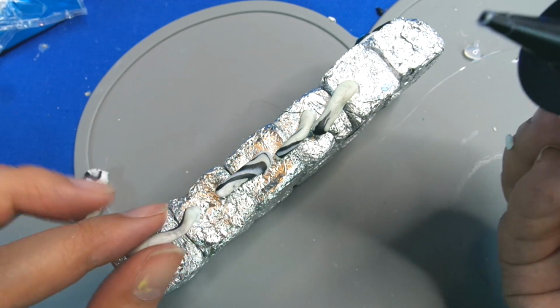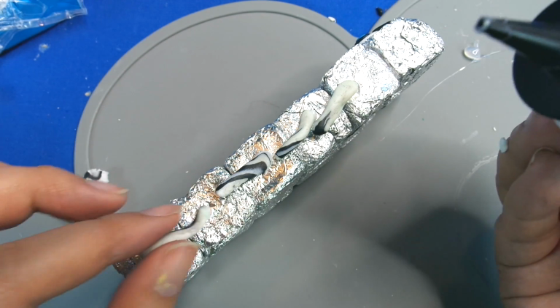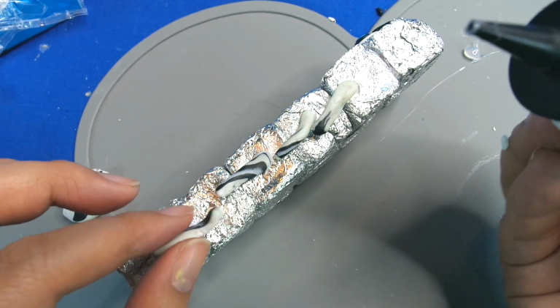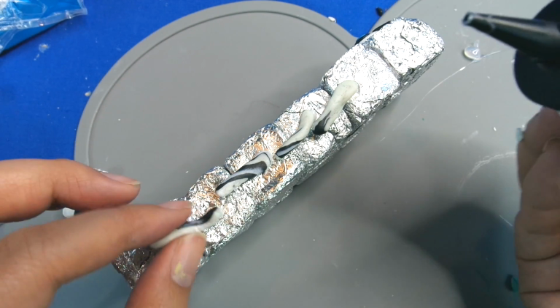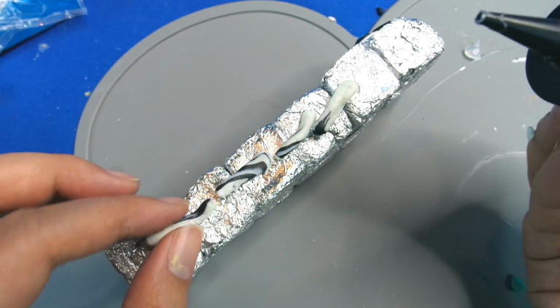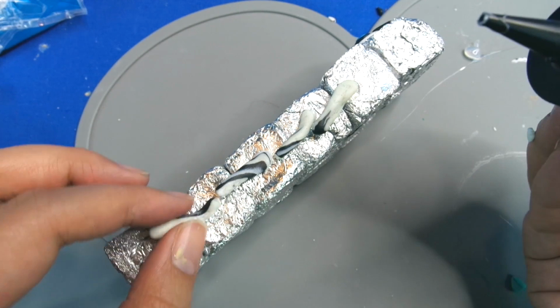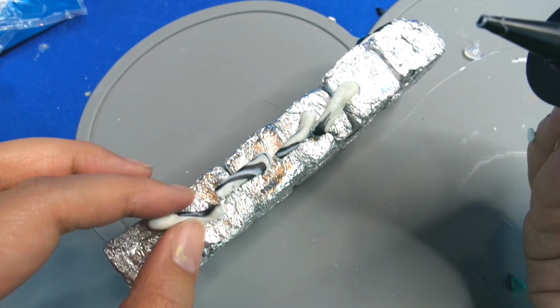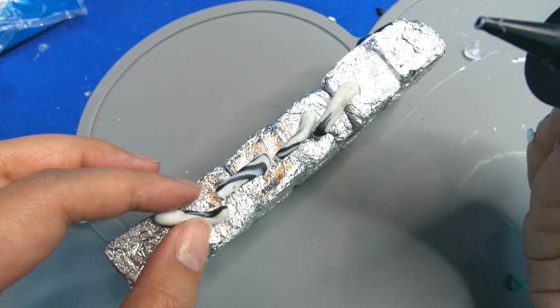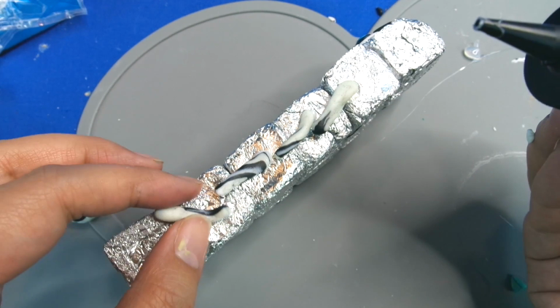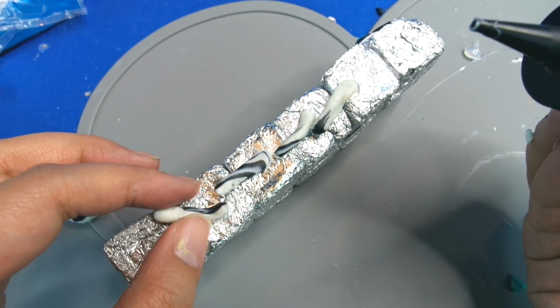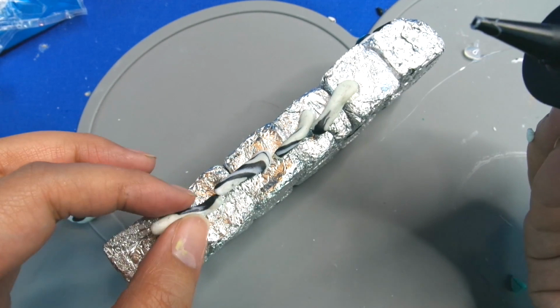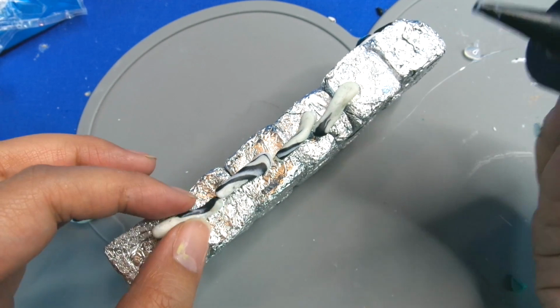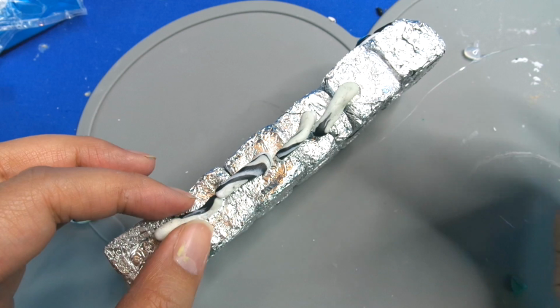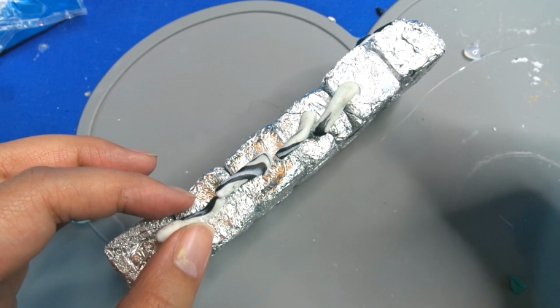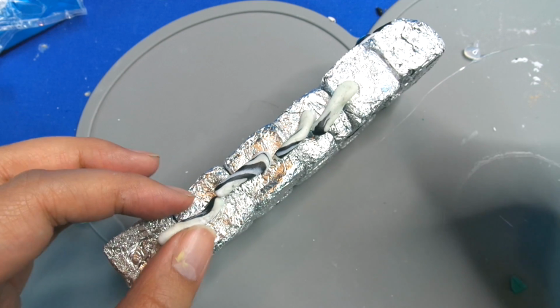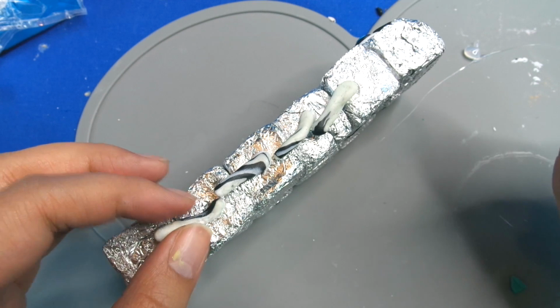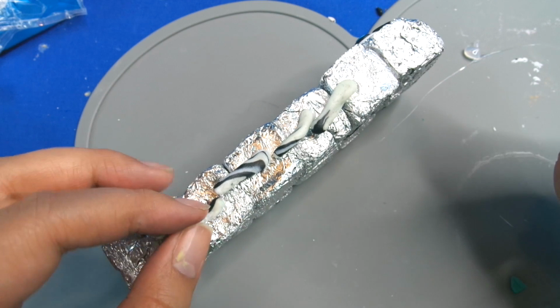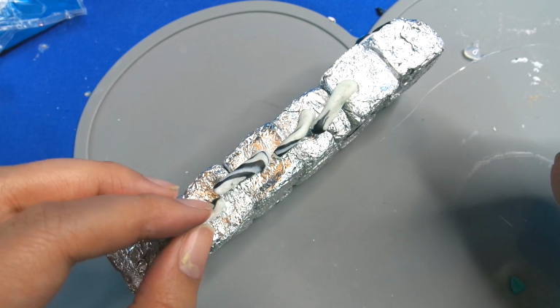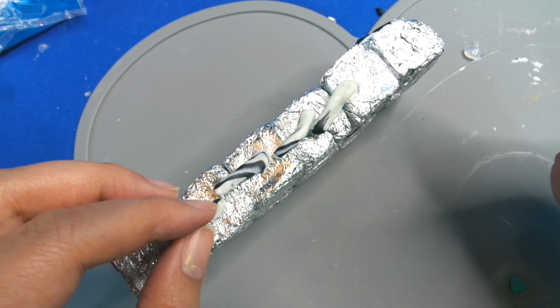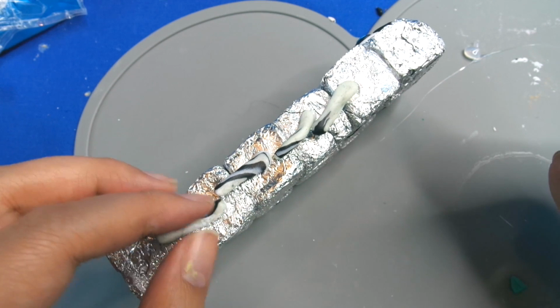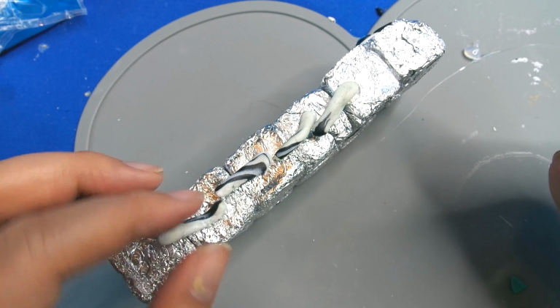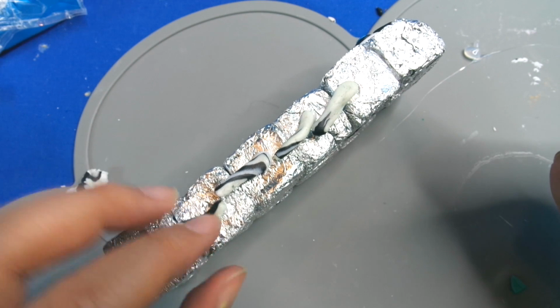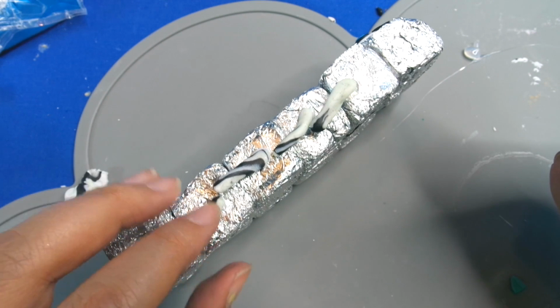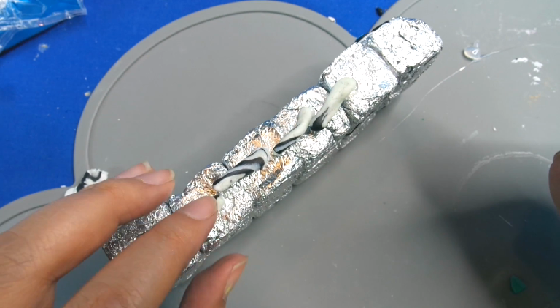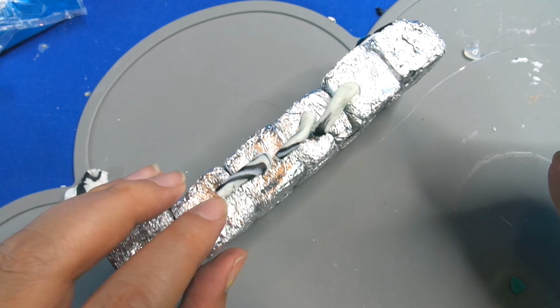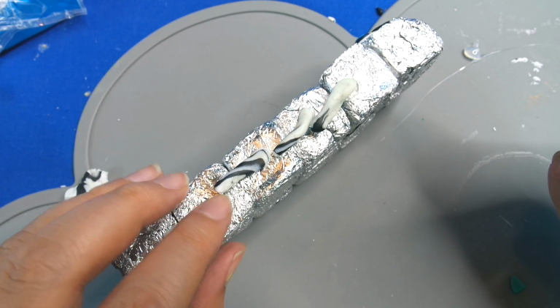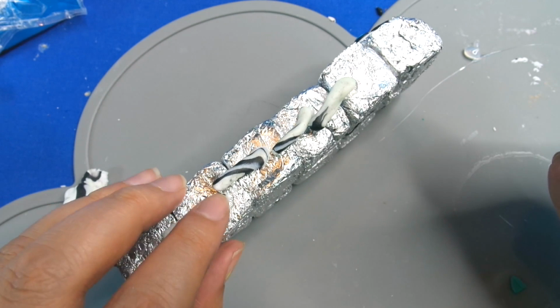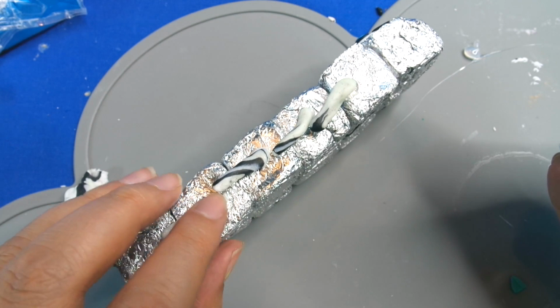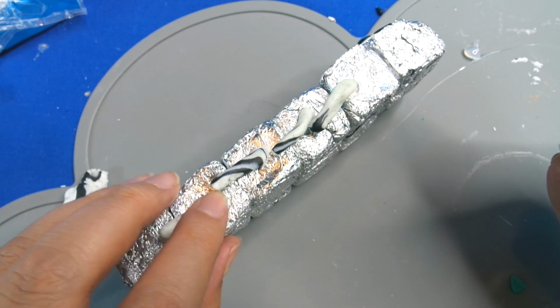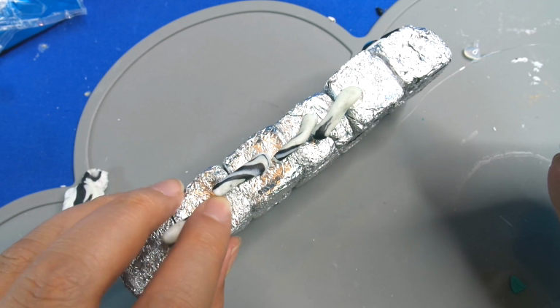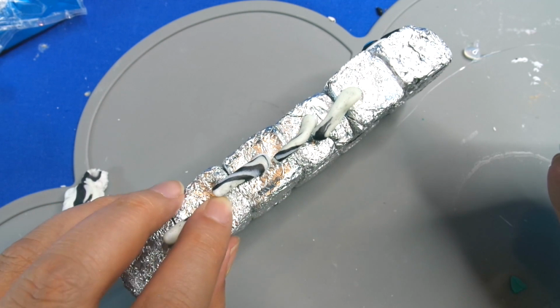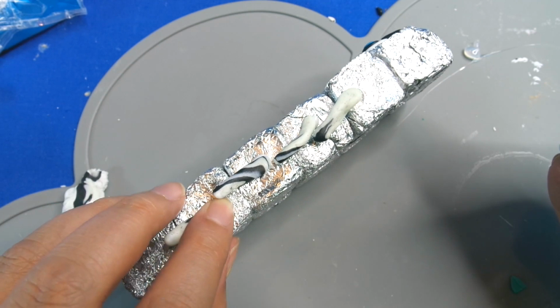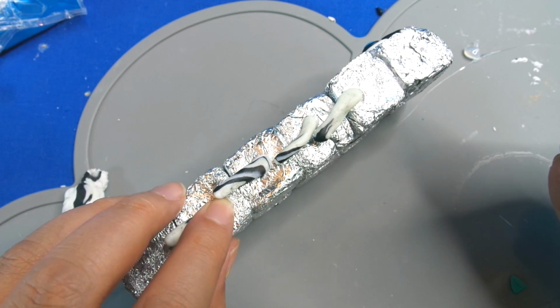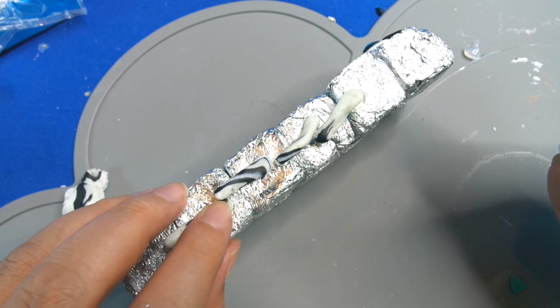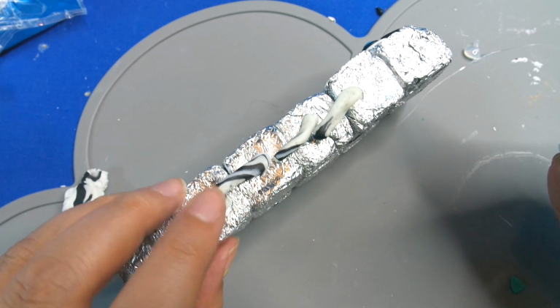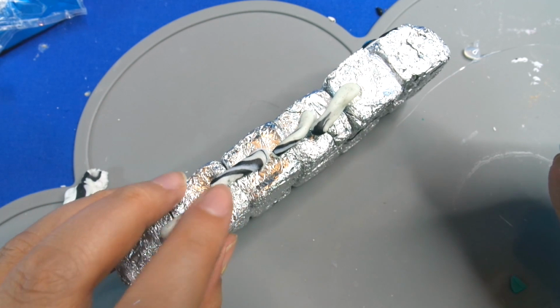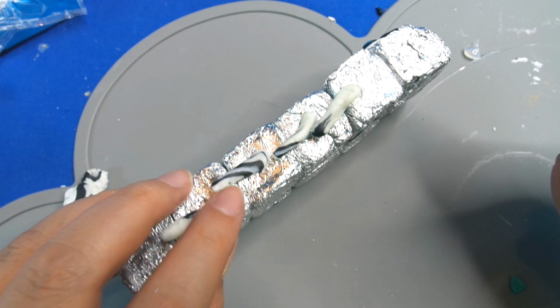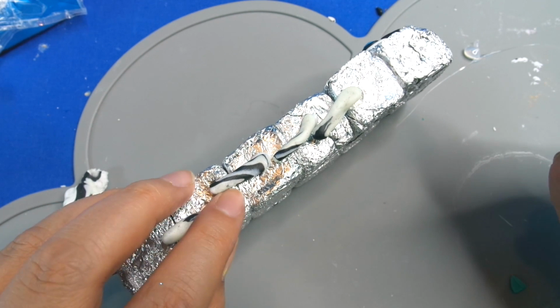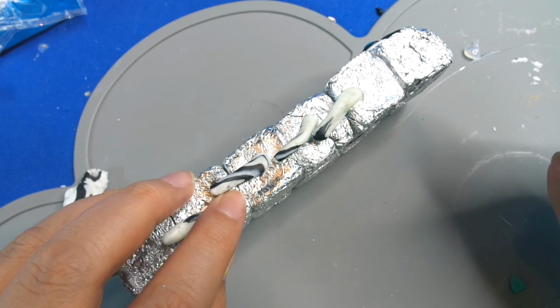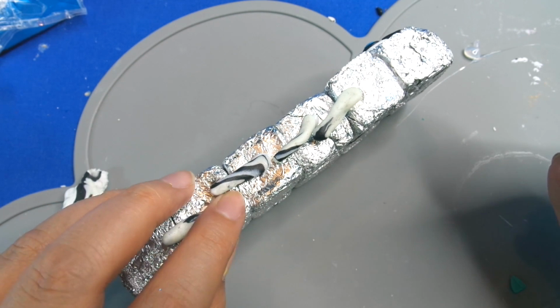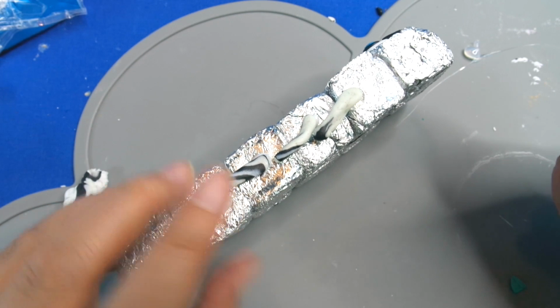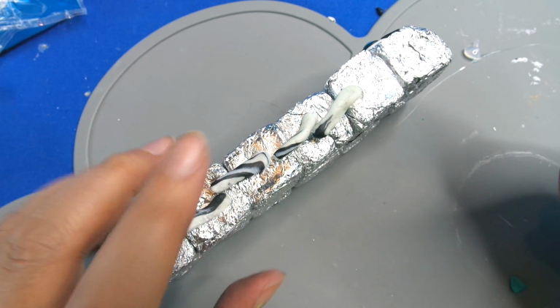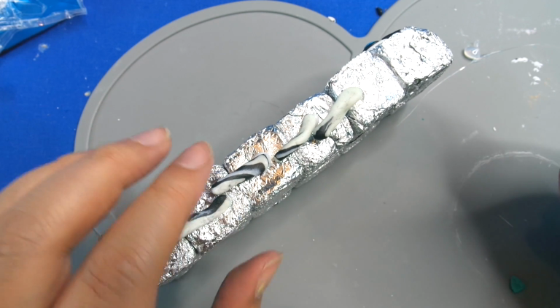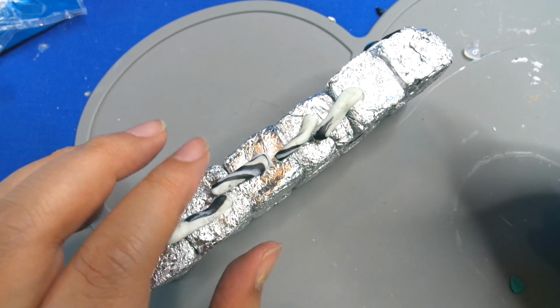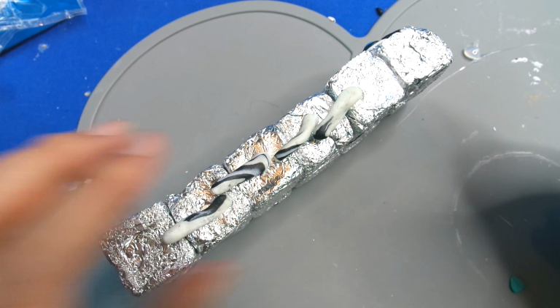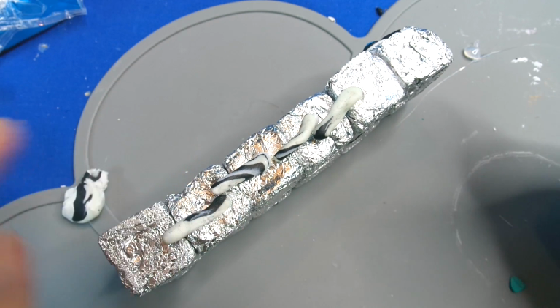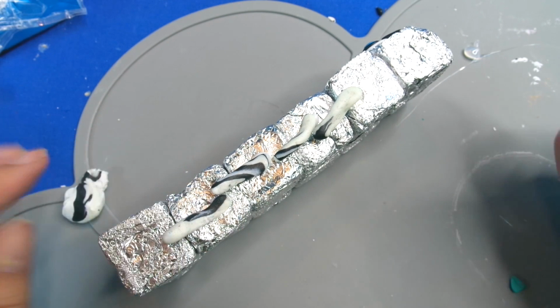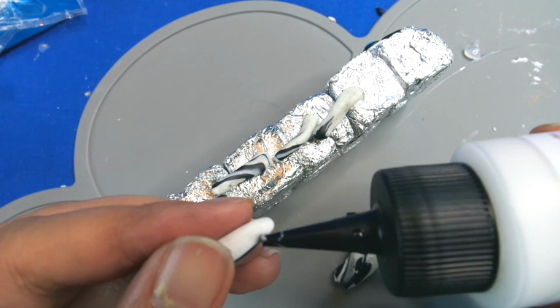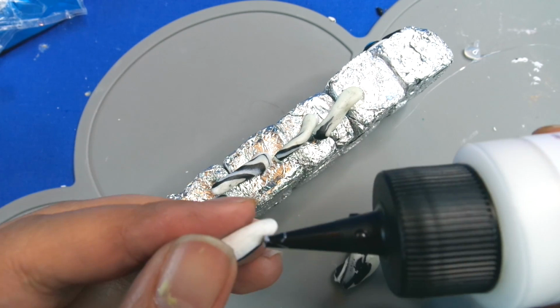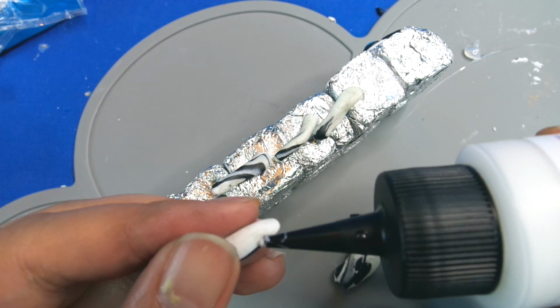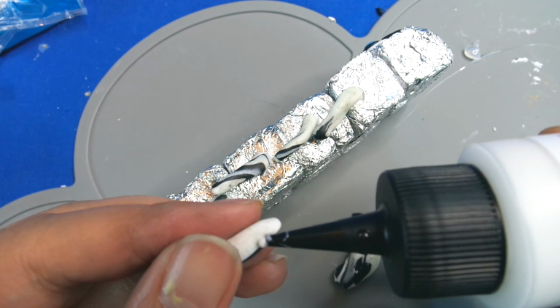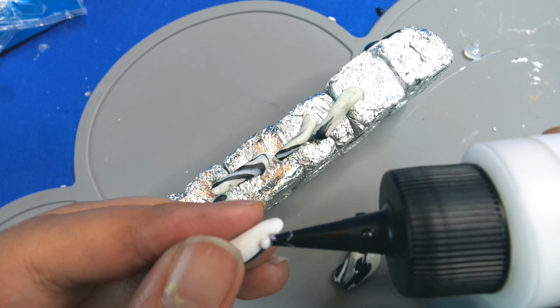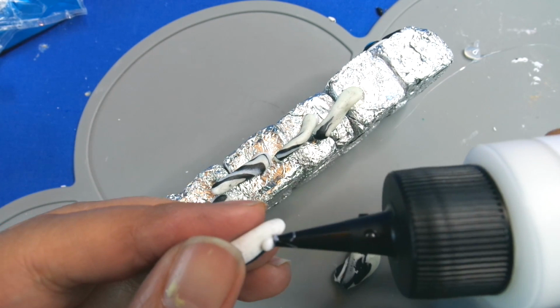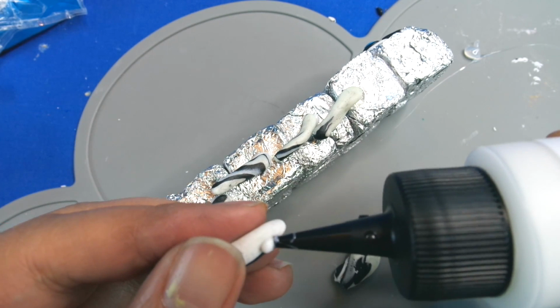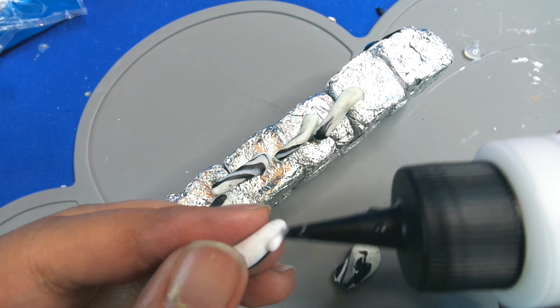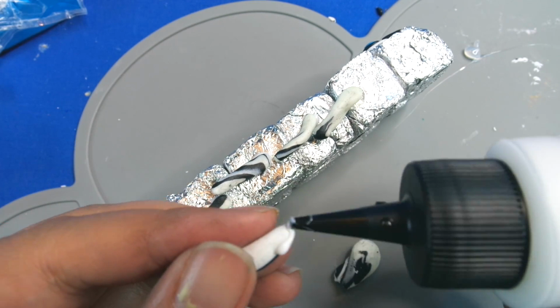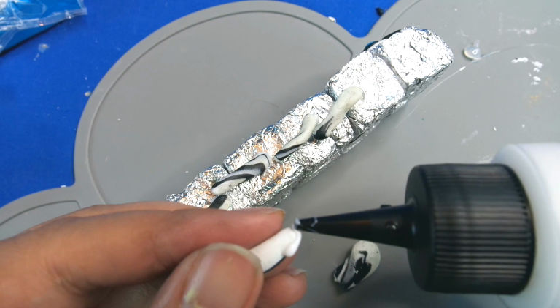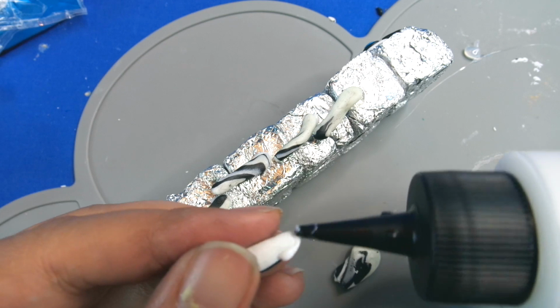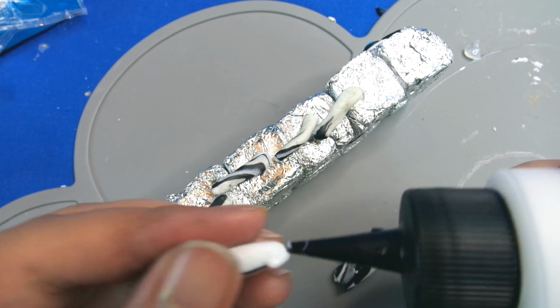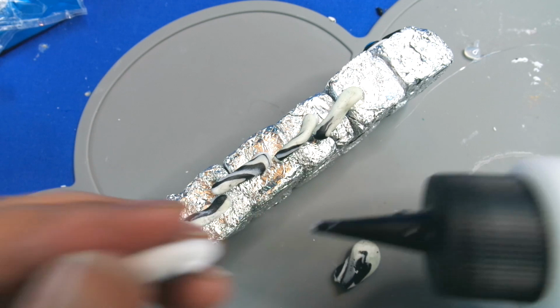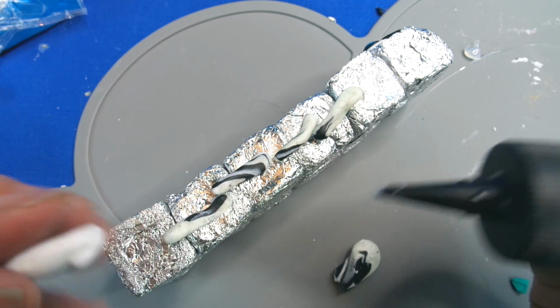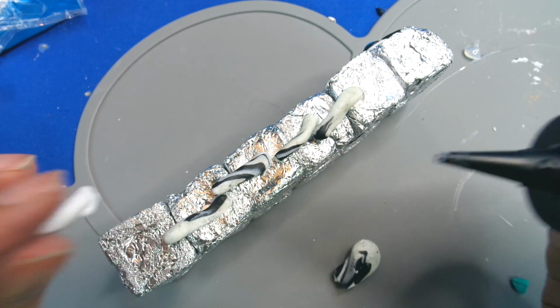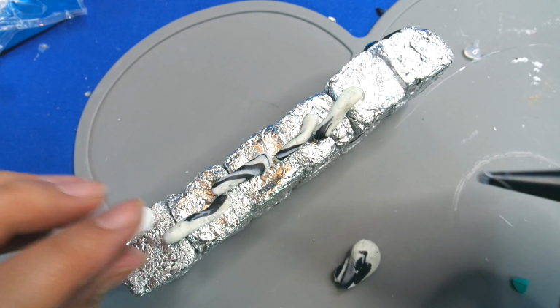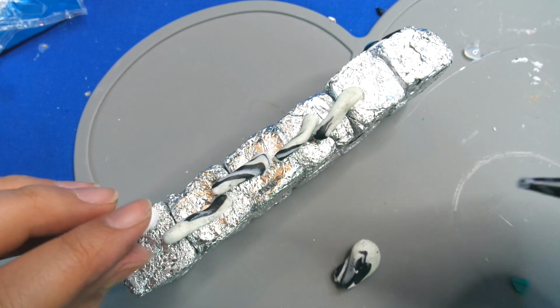If you're not going to bake your finished piece, you can always use hot glue instead, but remember fimo stays soft until you bake it.